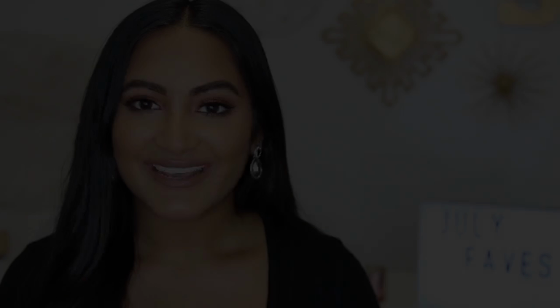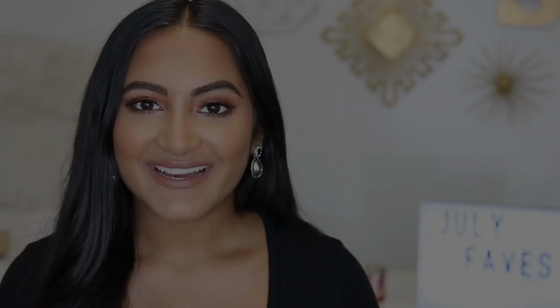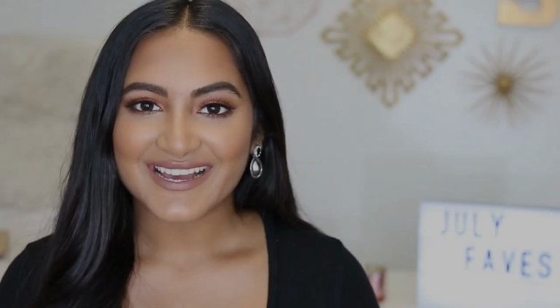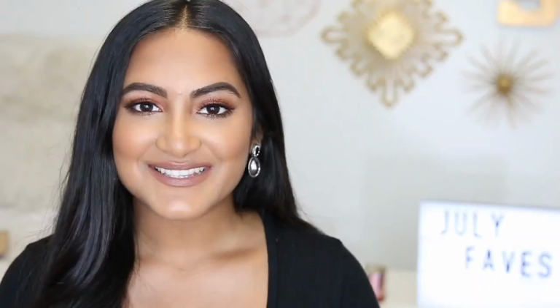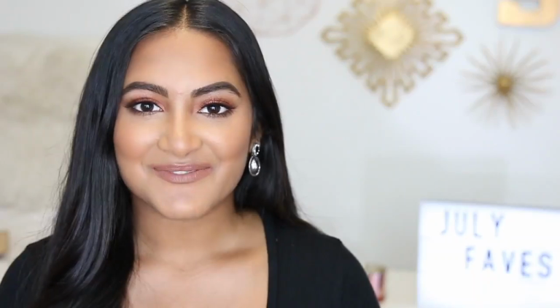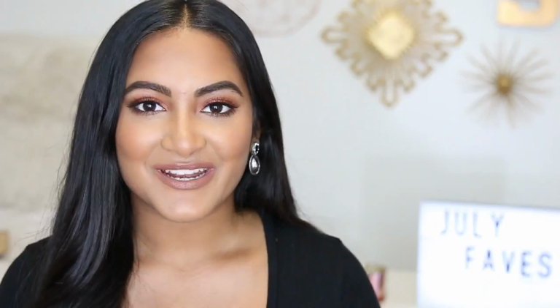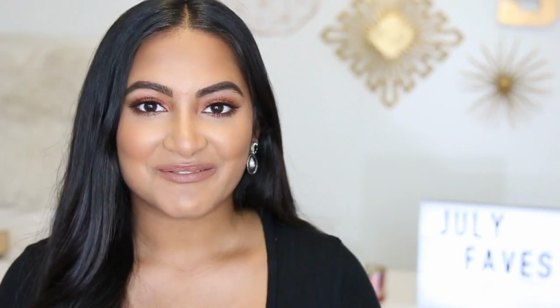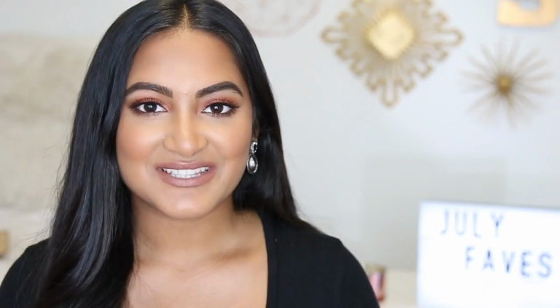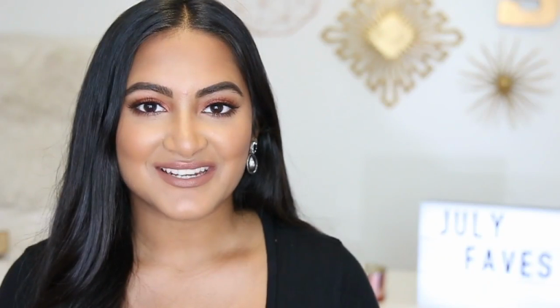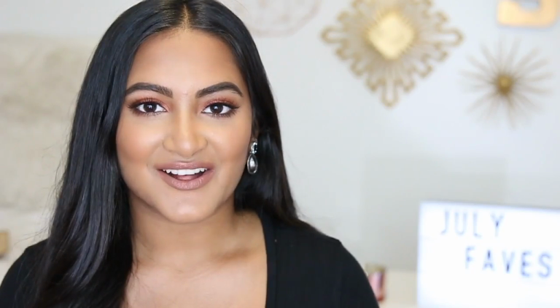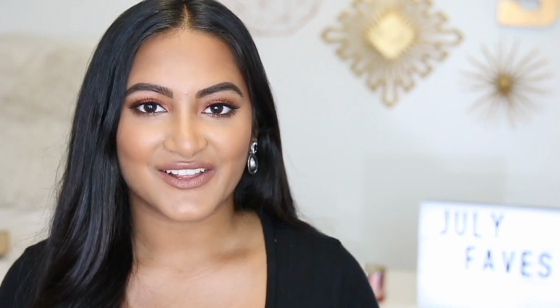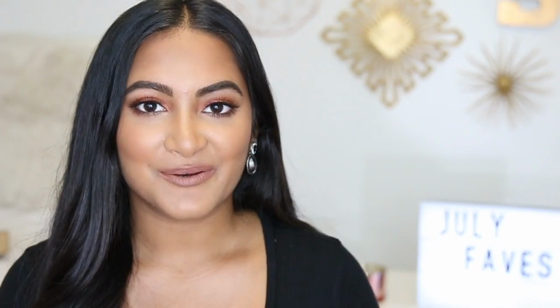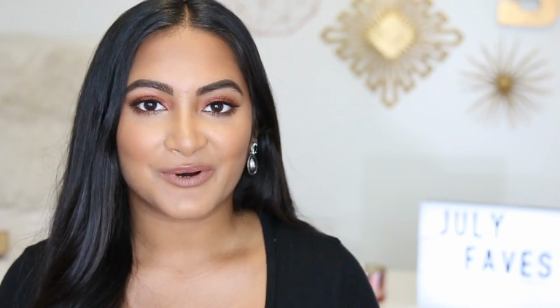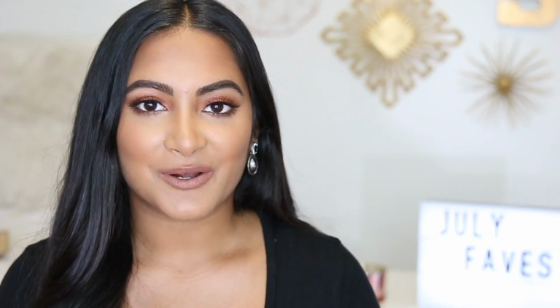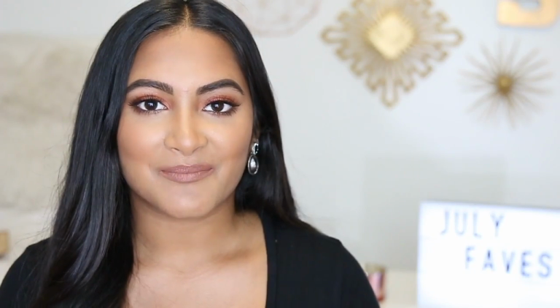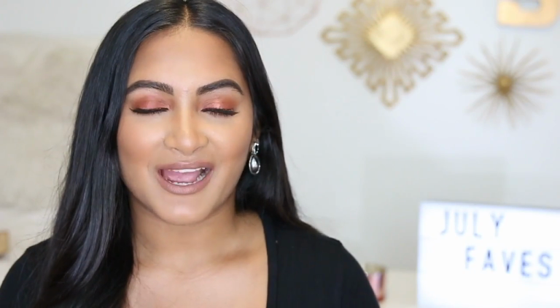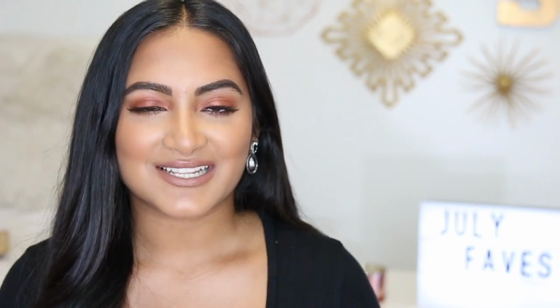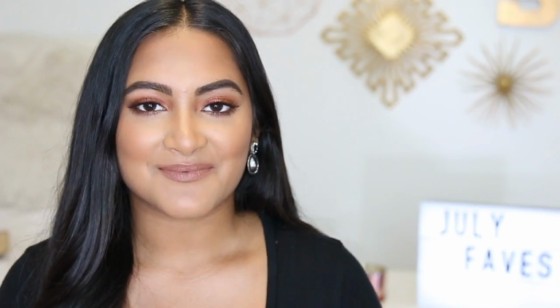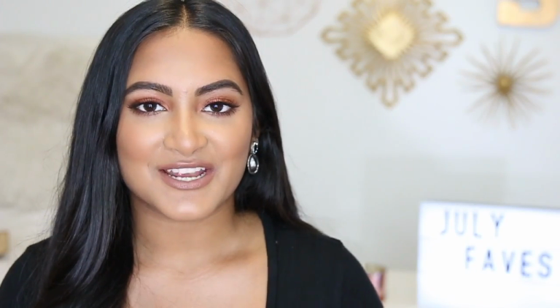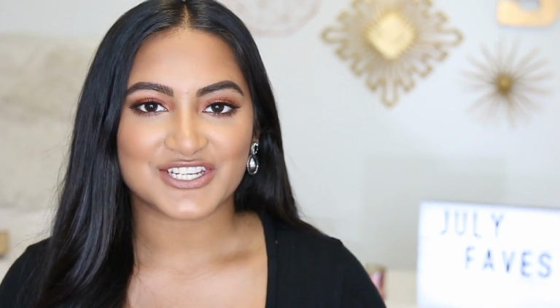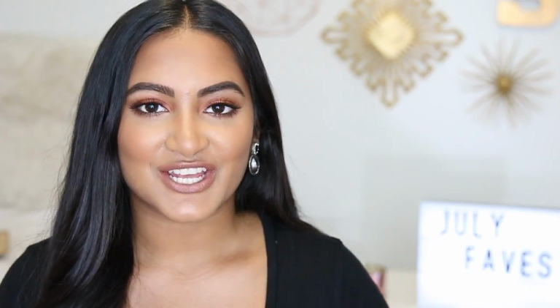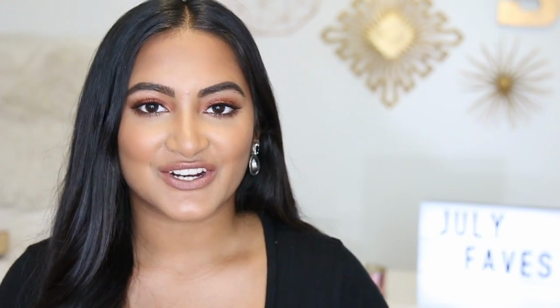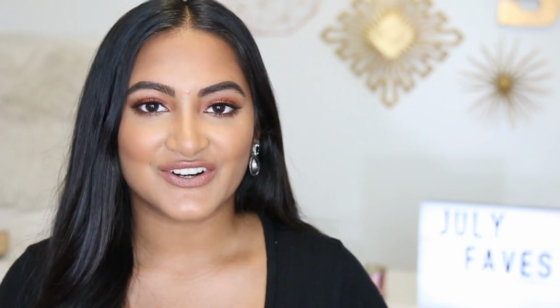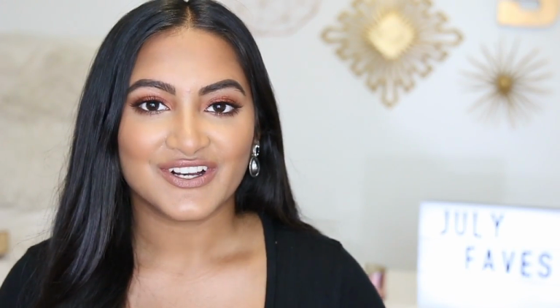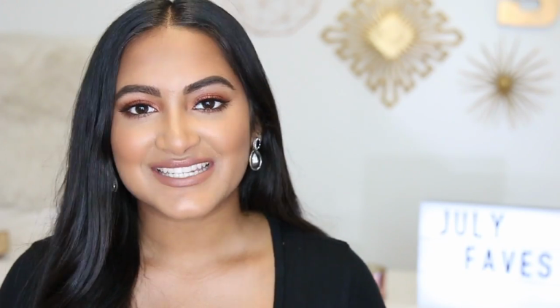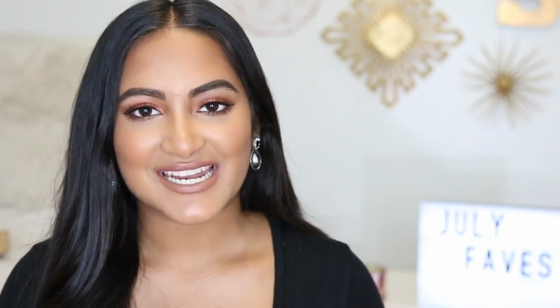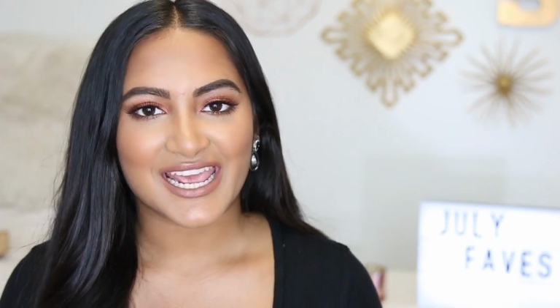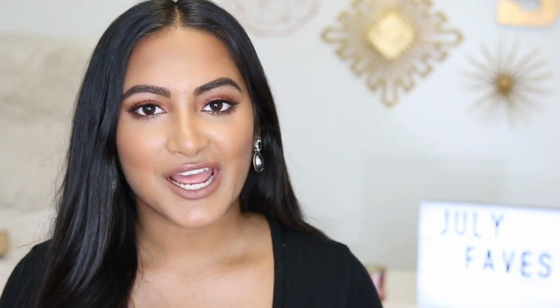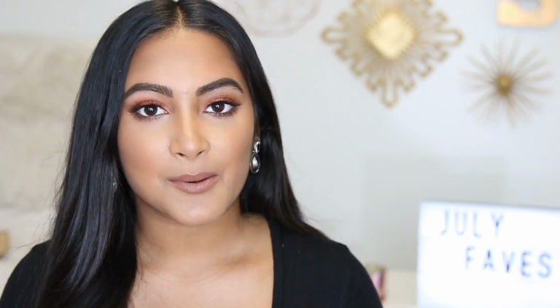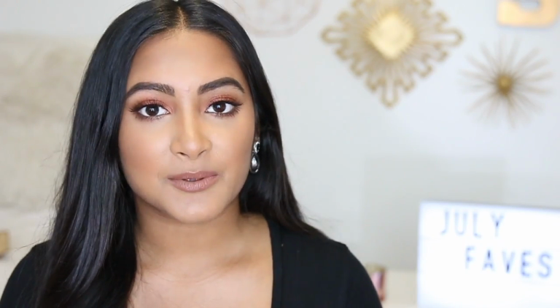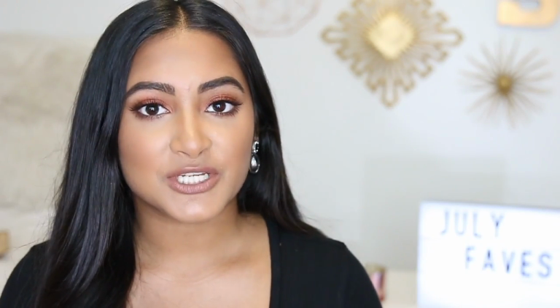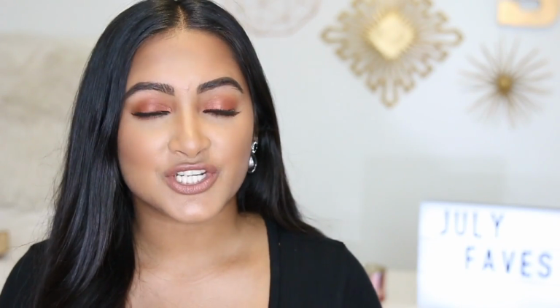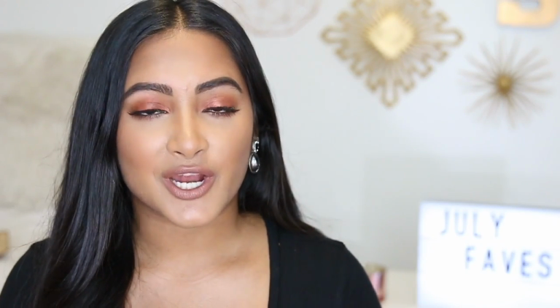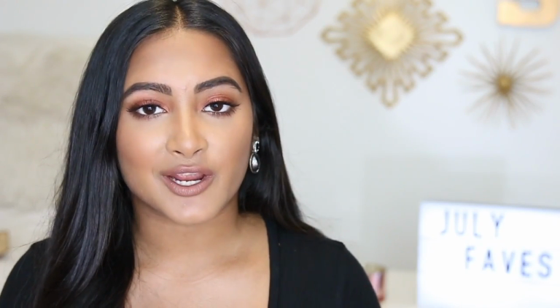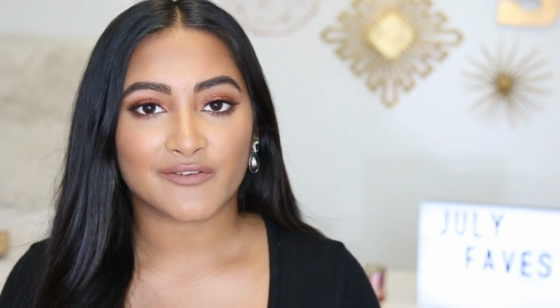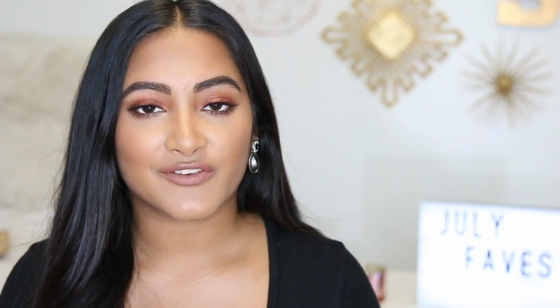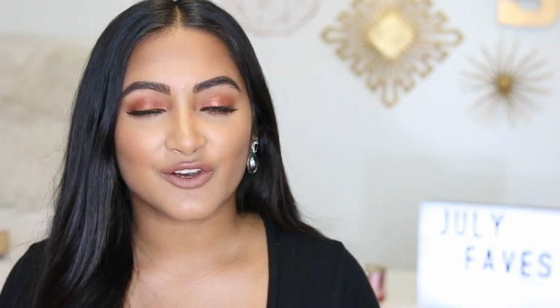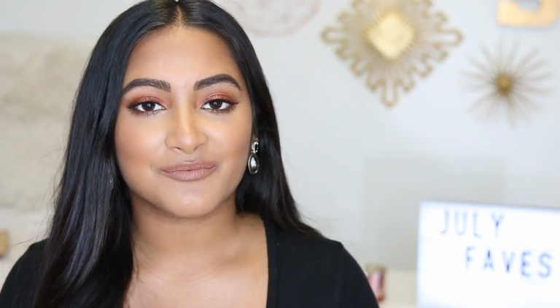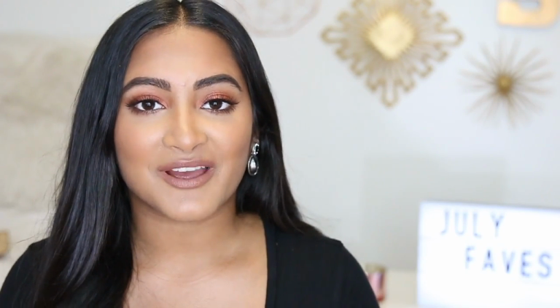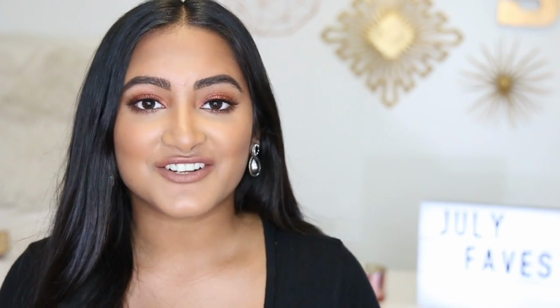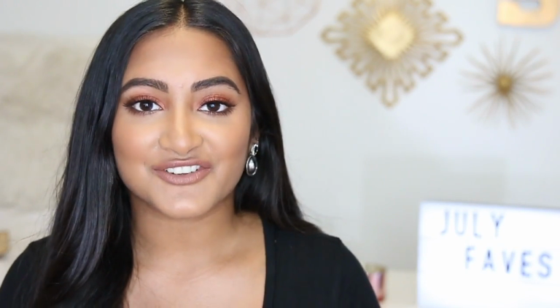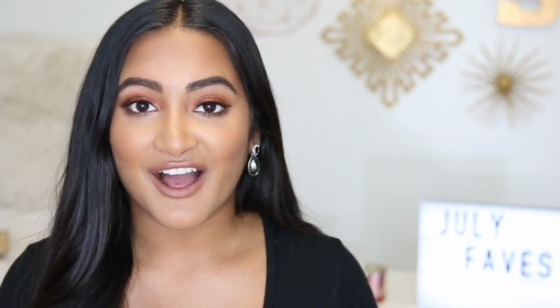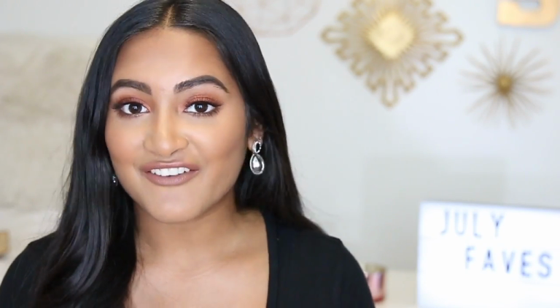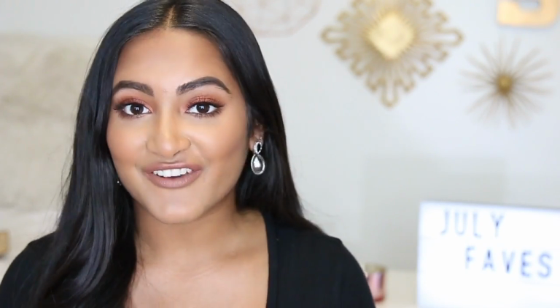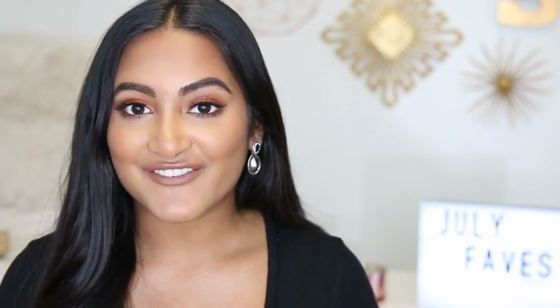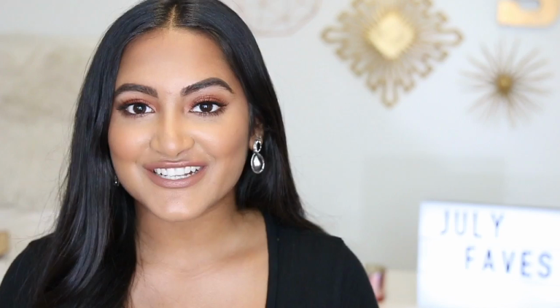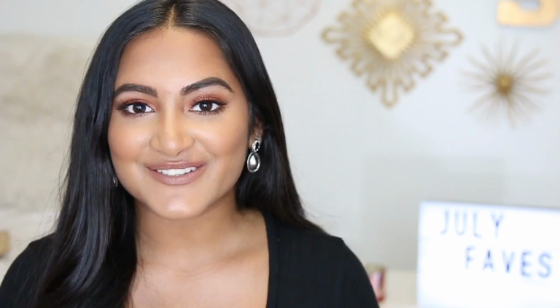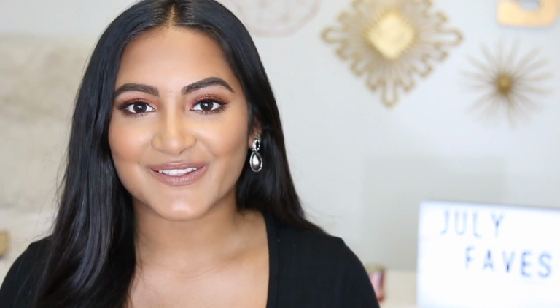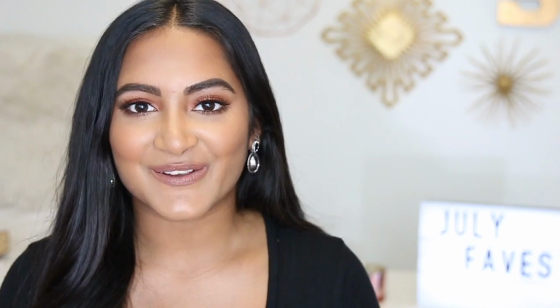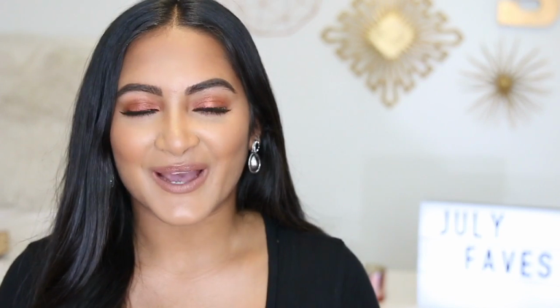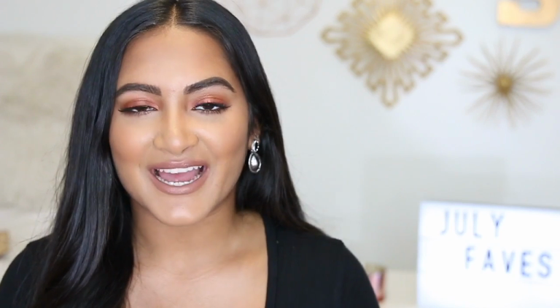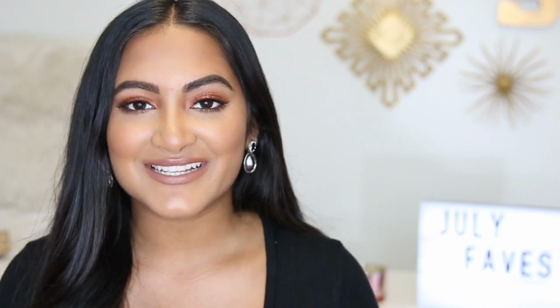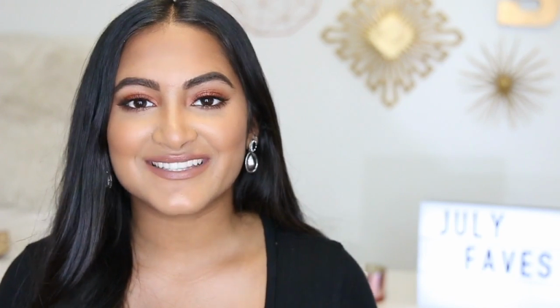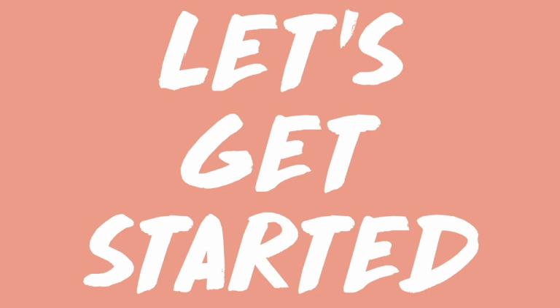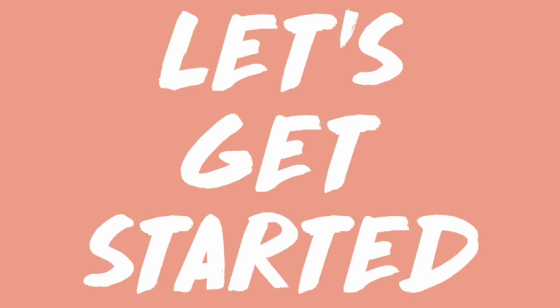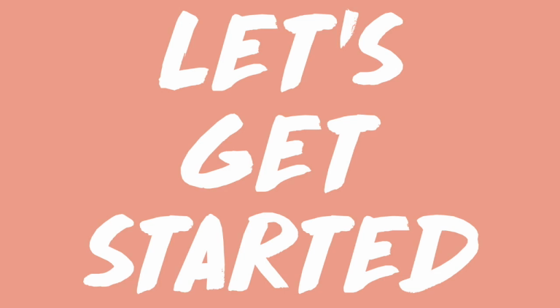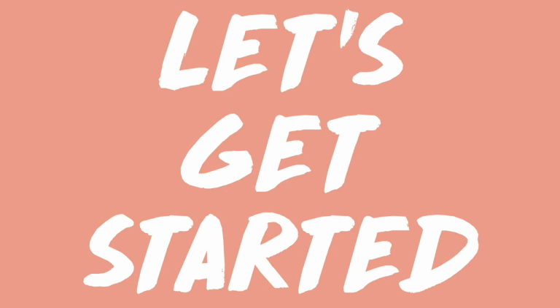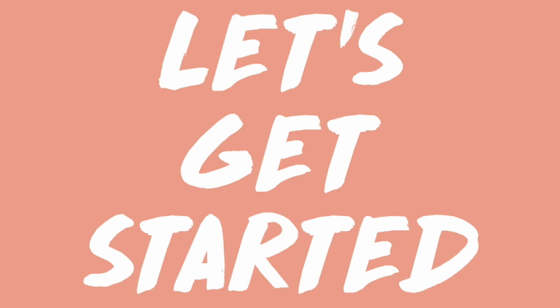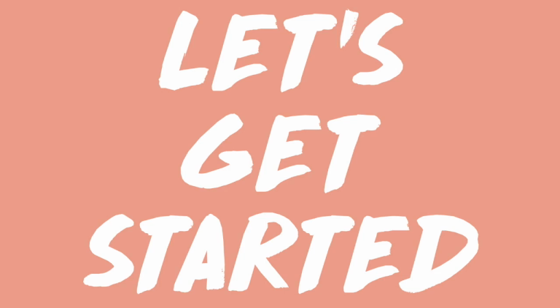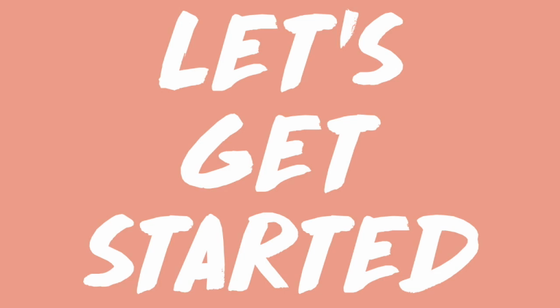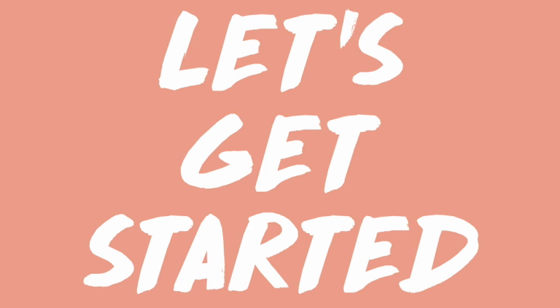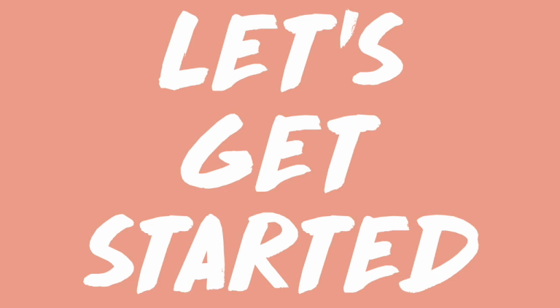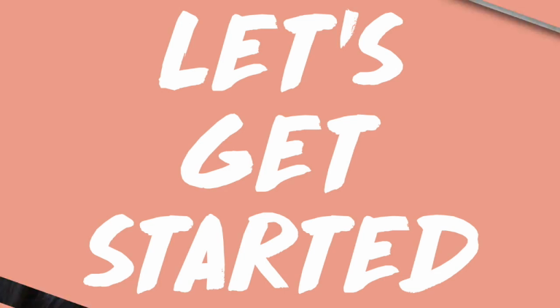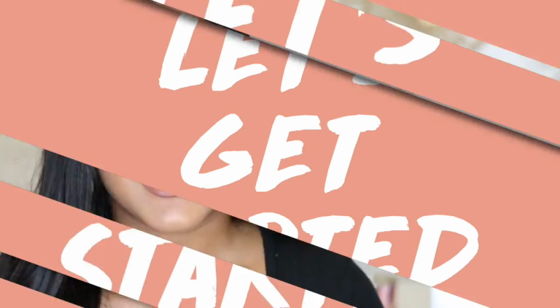Hey guys, my name is Sonali. Welcome back to my channel. Today I'm going to be sharing a few of my July favorites with you guys, so let's get started.